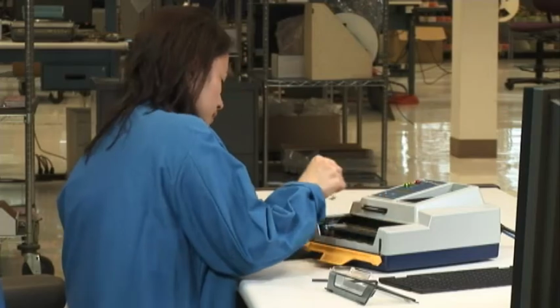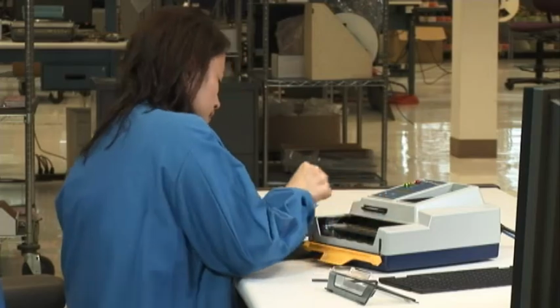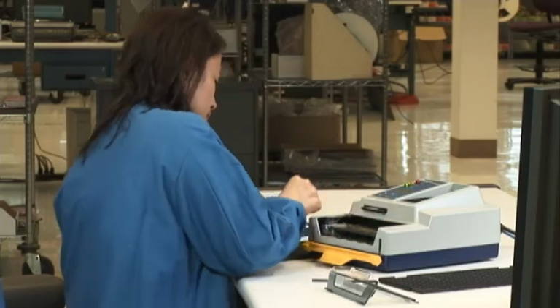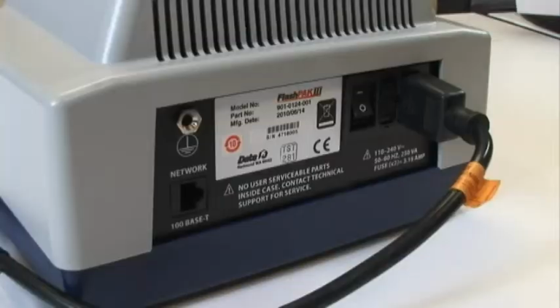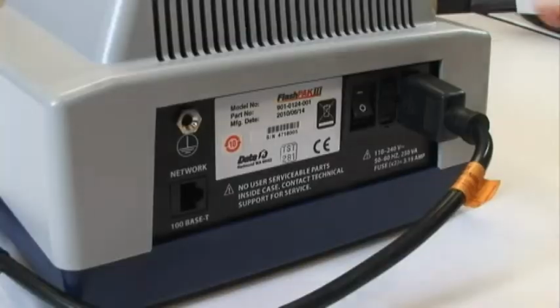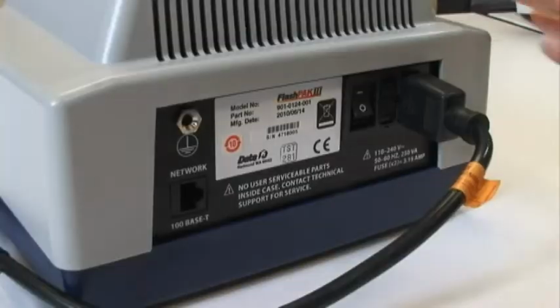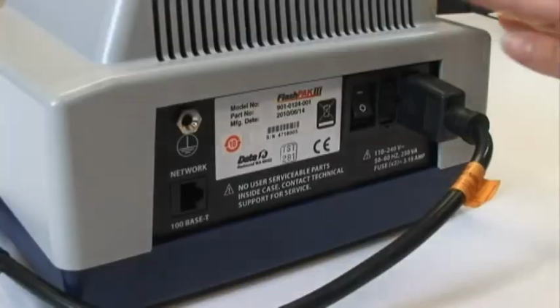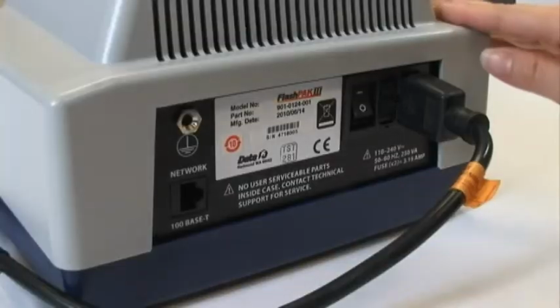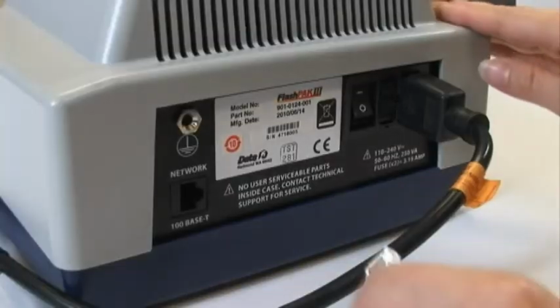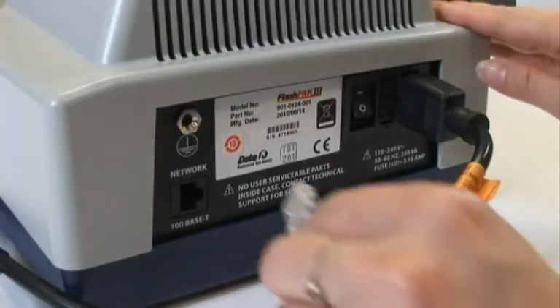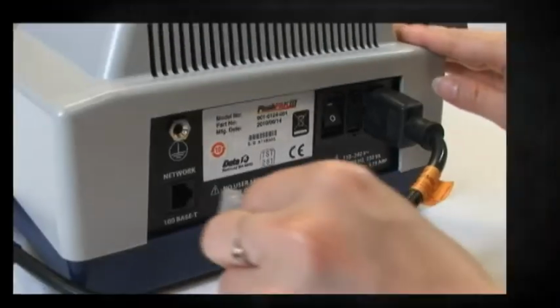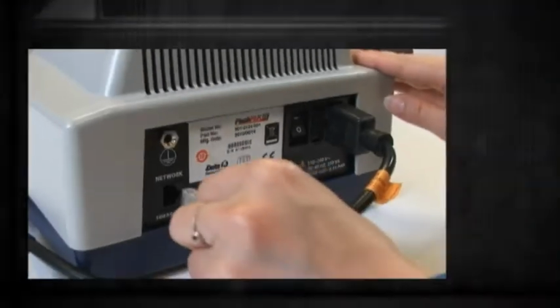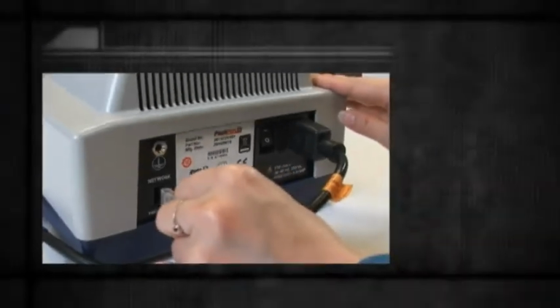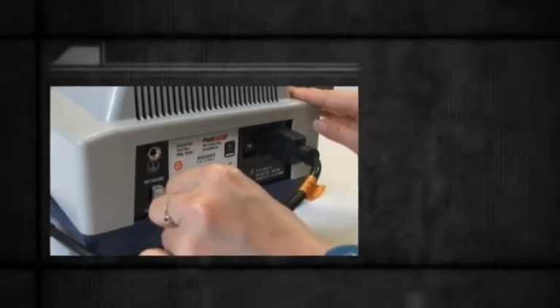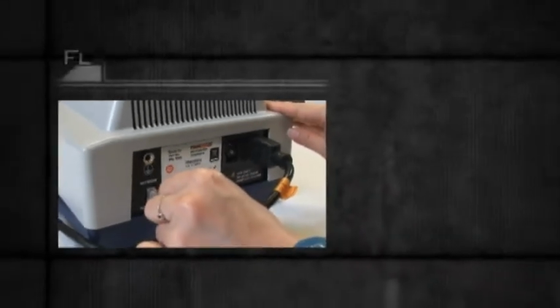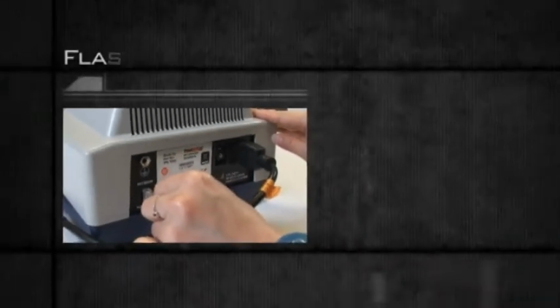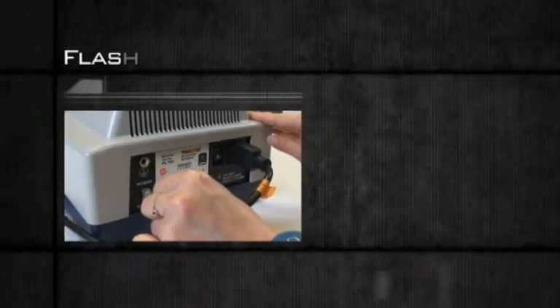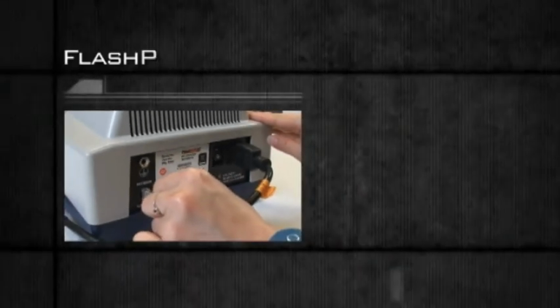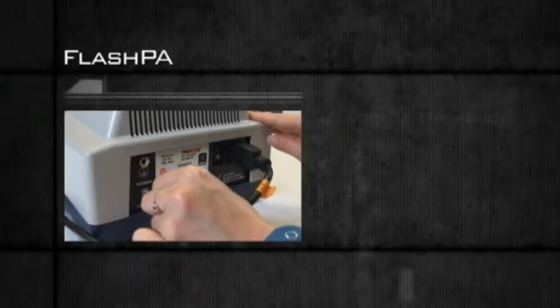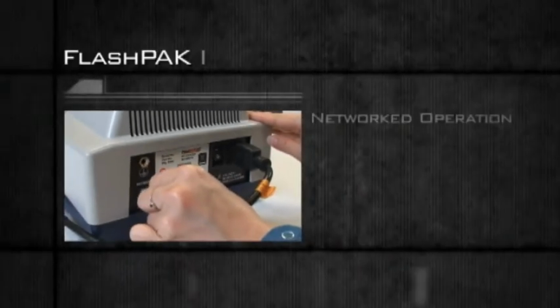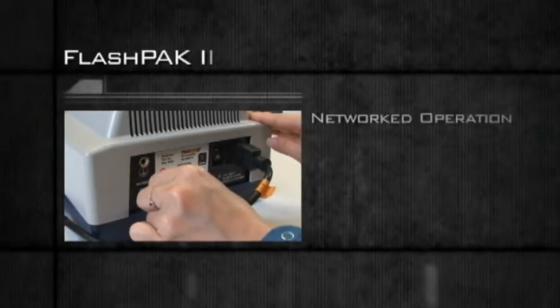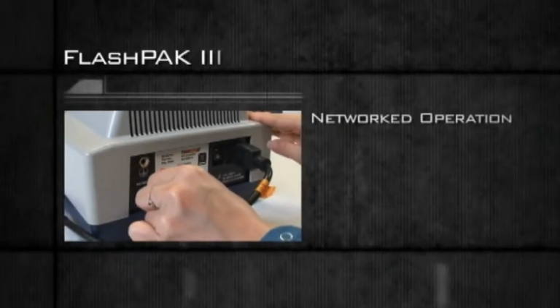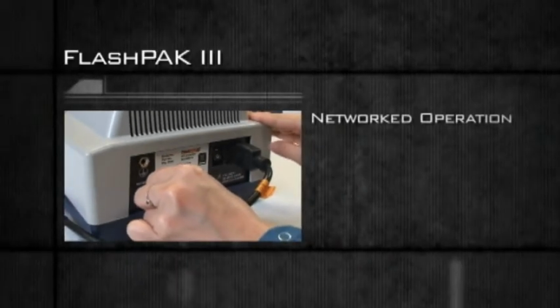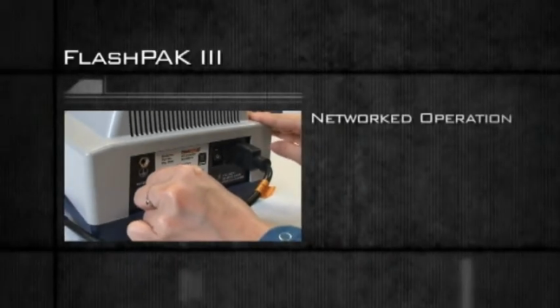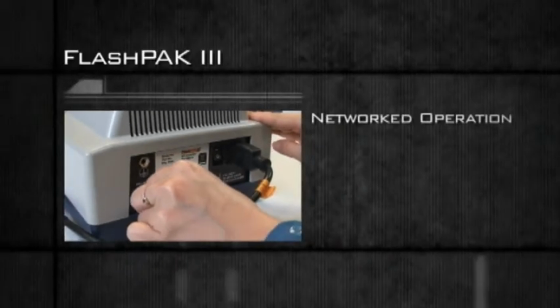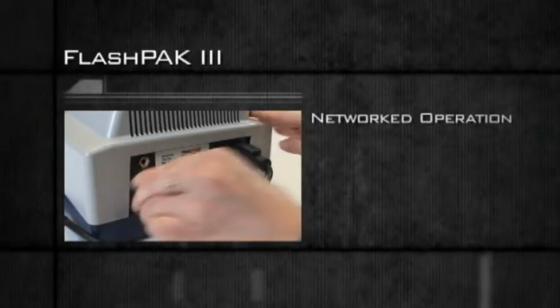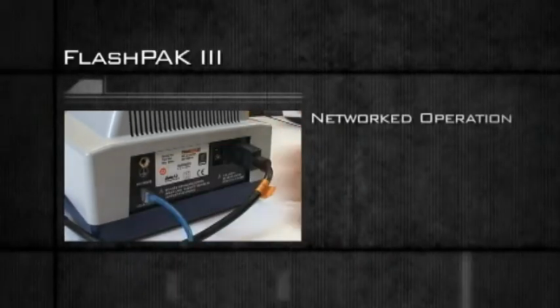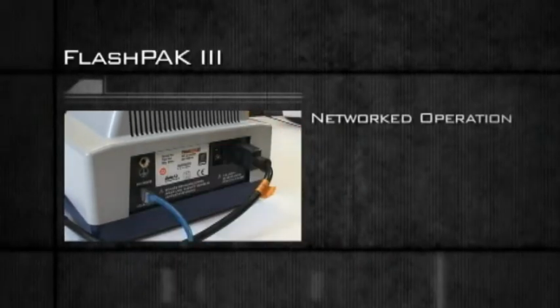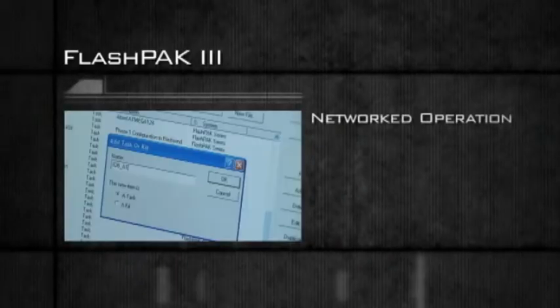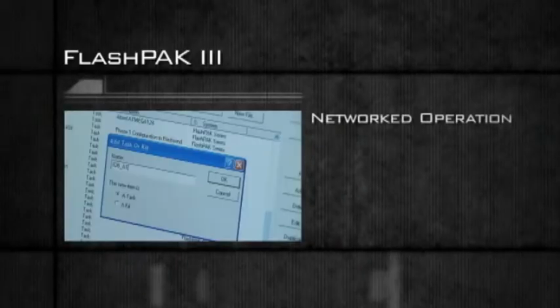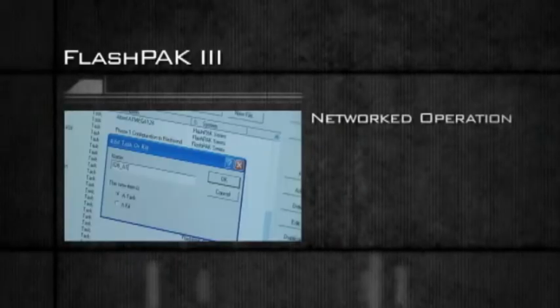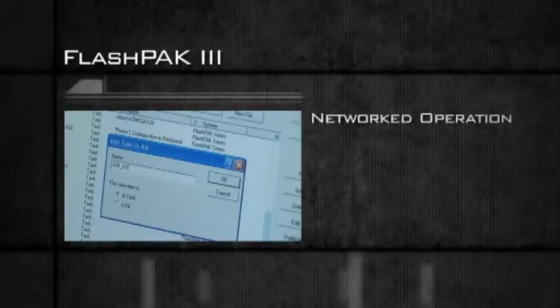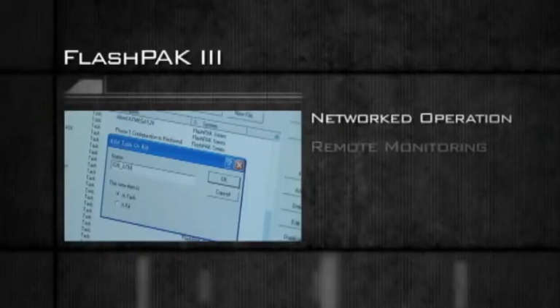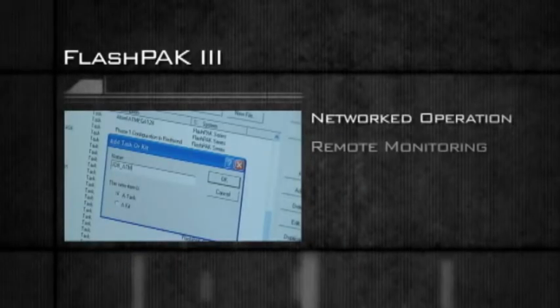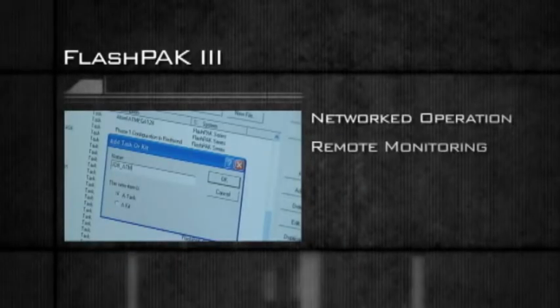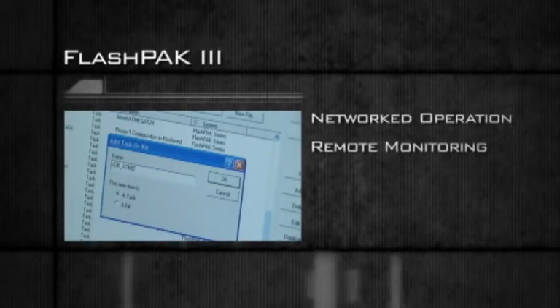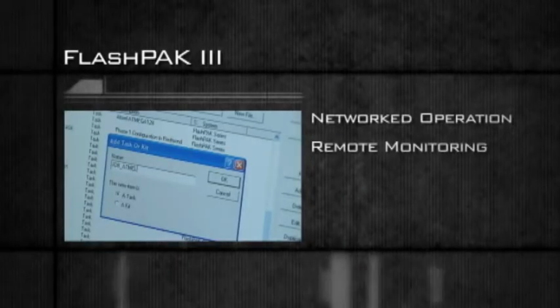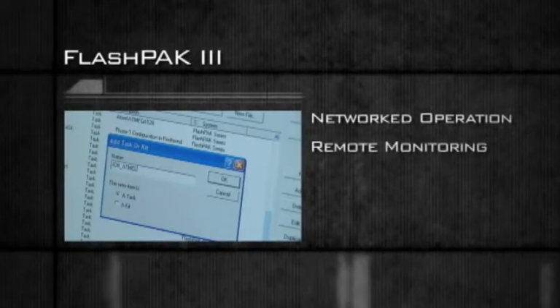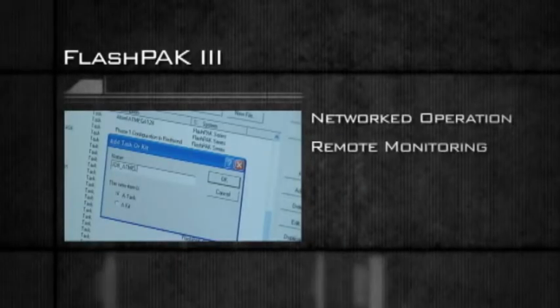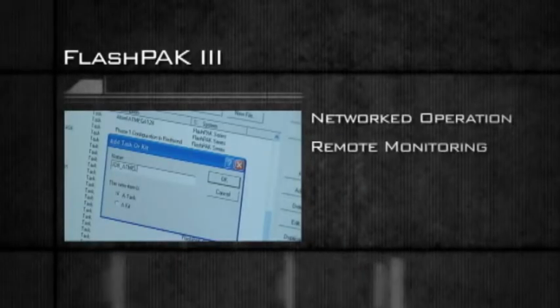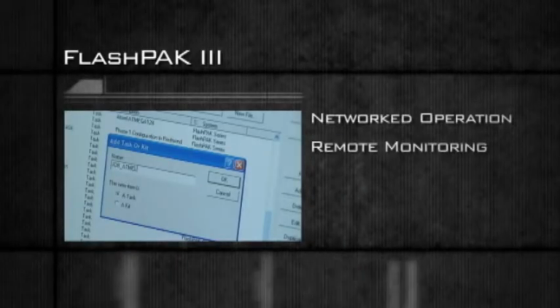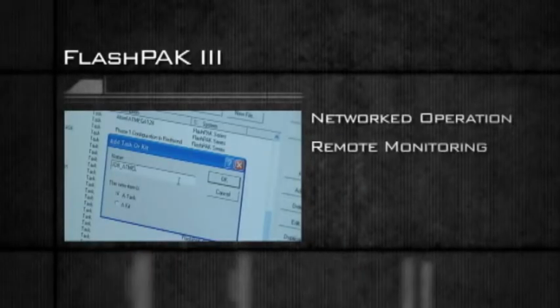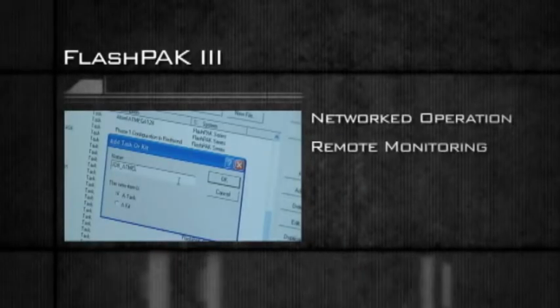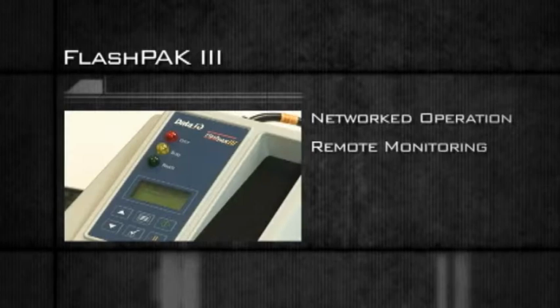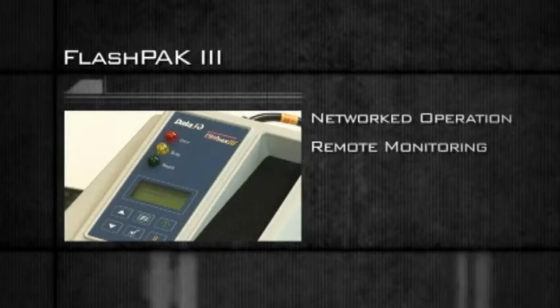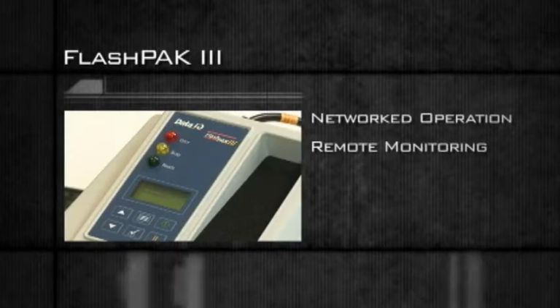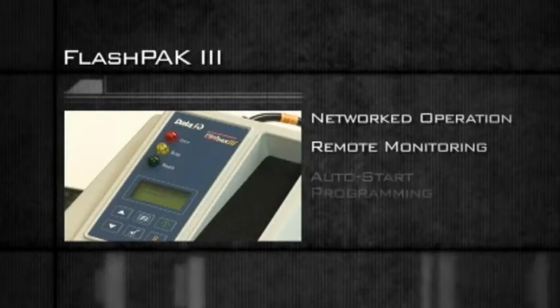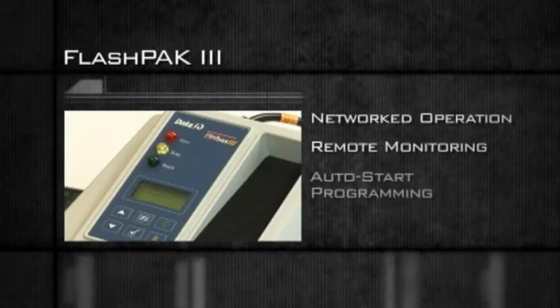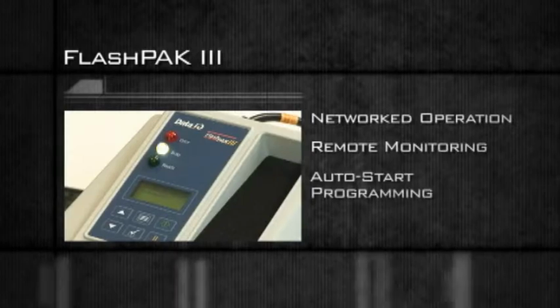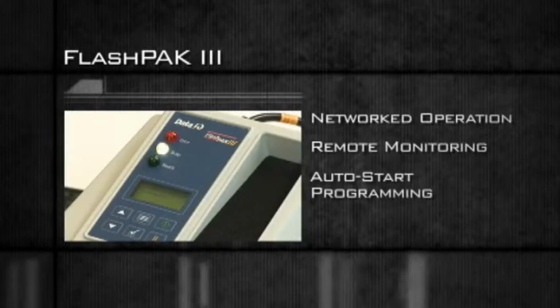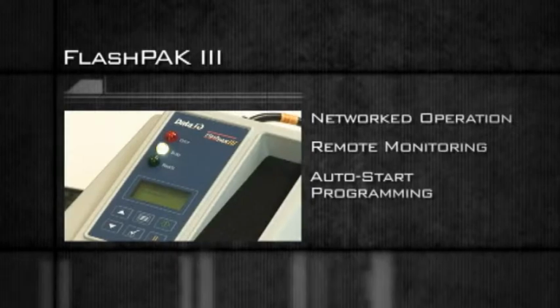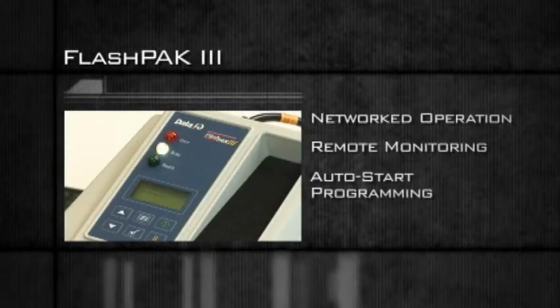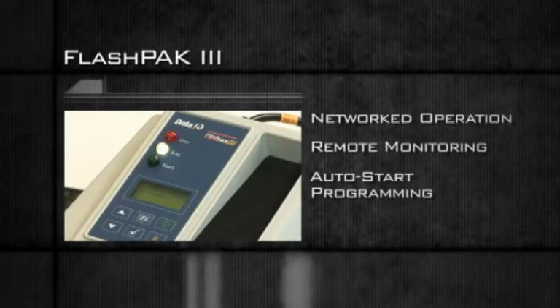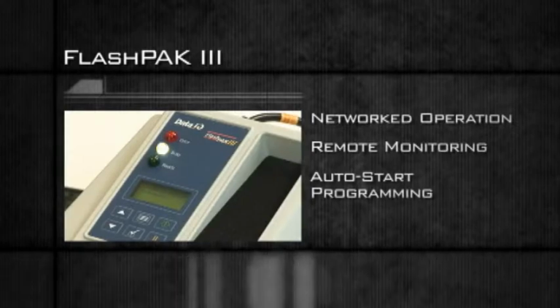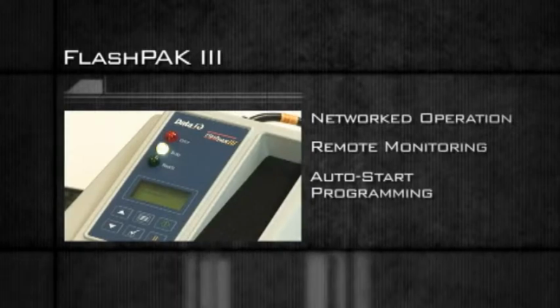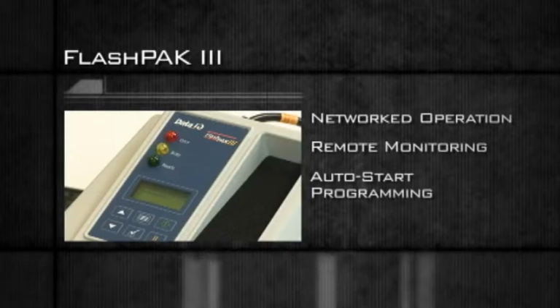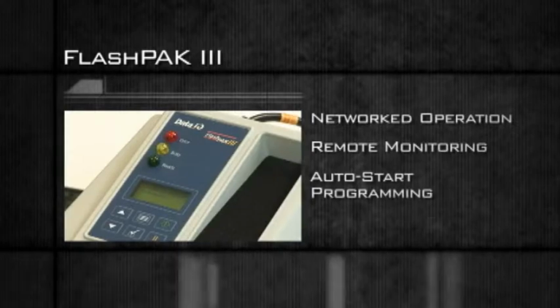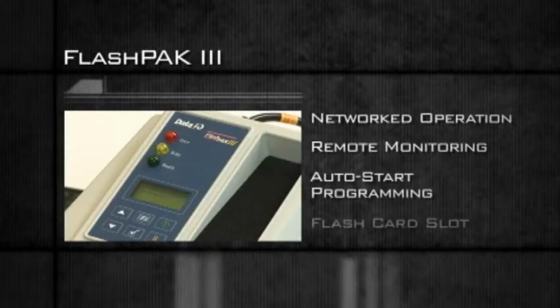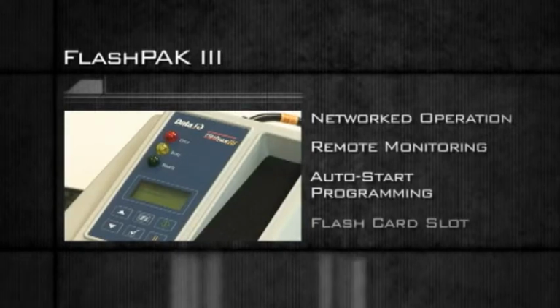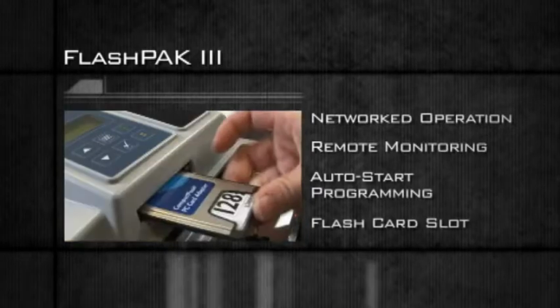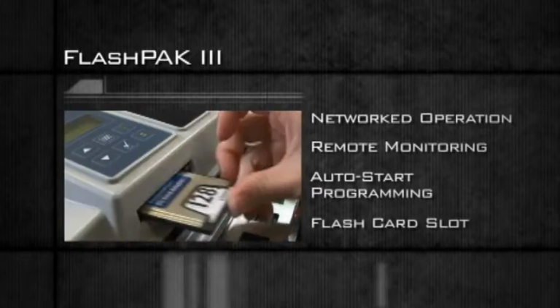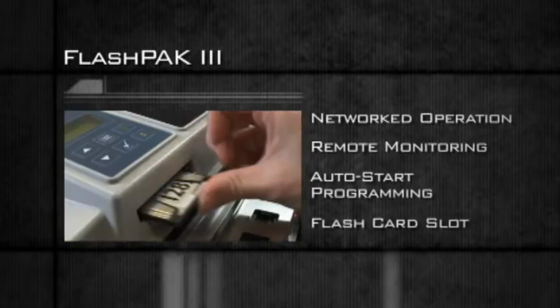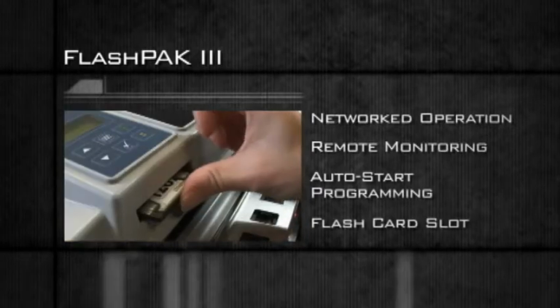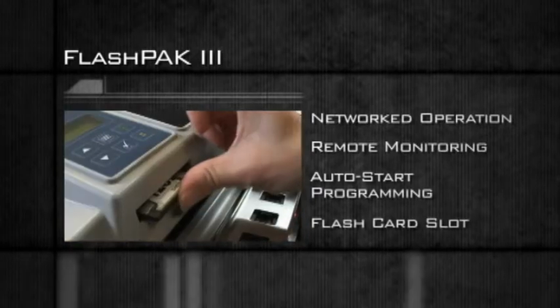The FlashPak also features networked operation, remote monitoring, auto start programming, and a flash card slot.